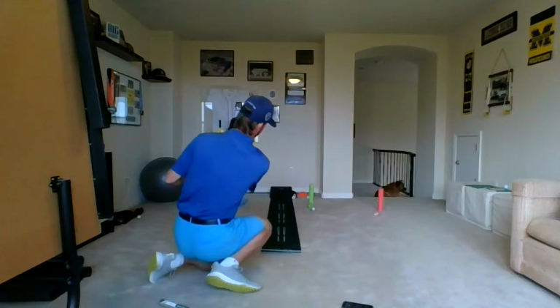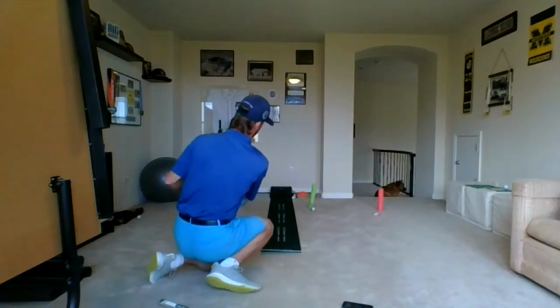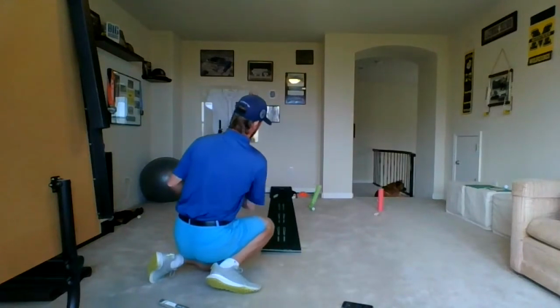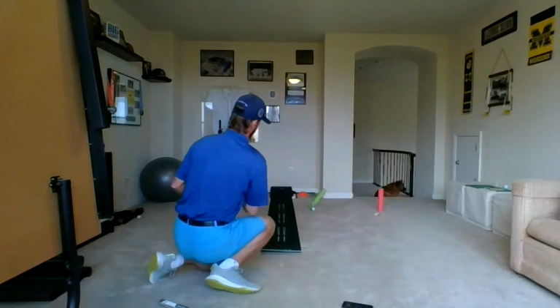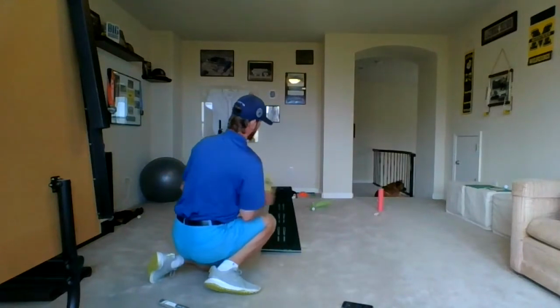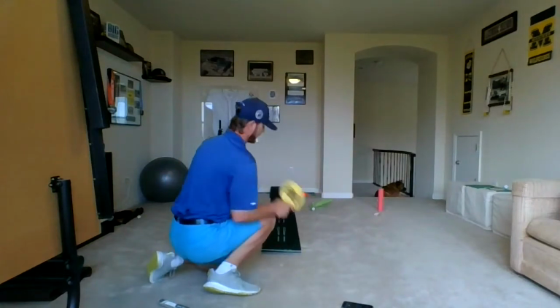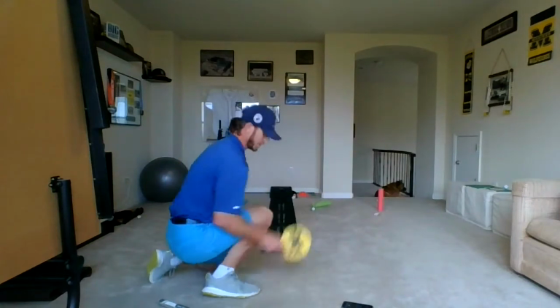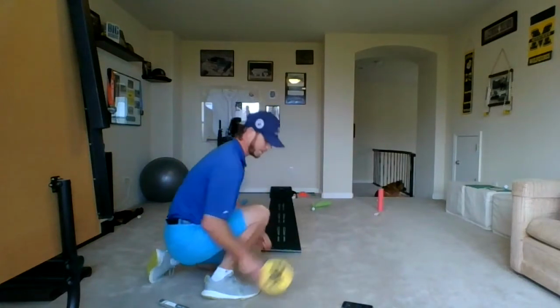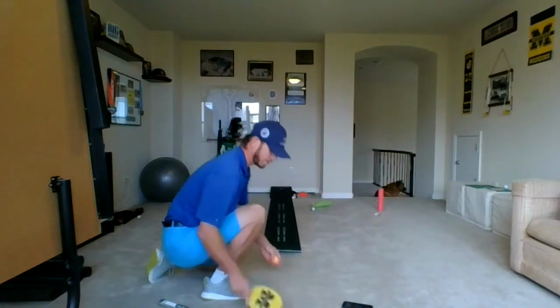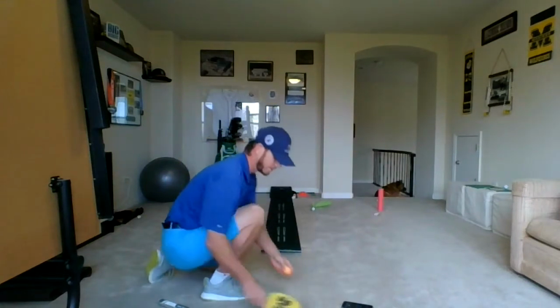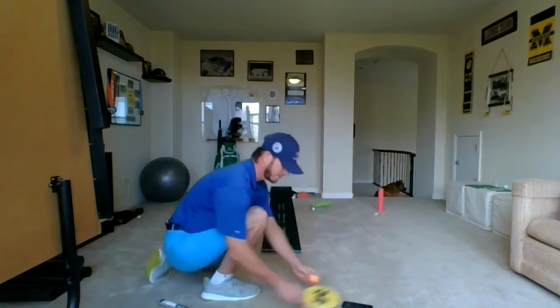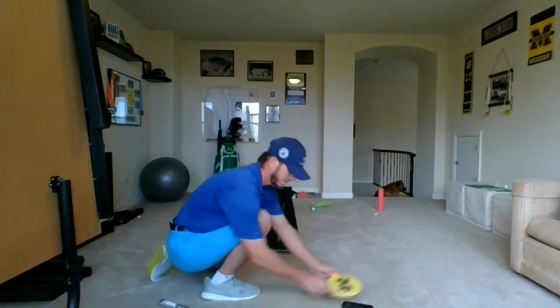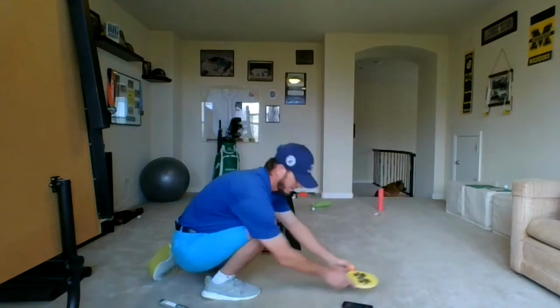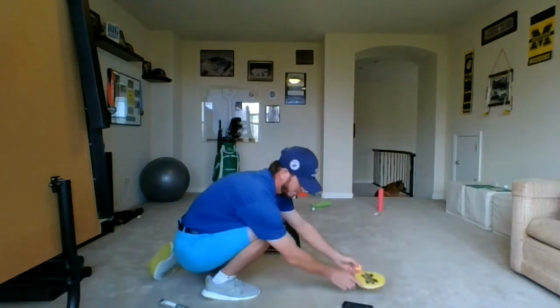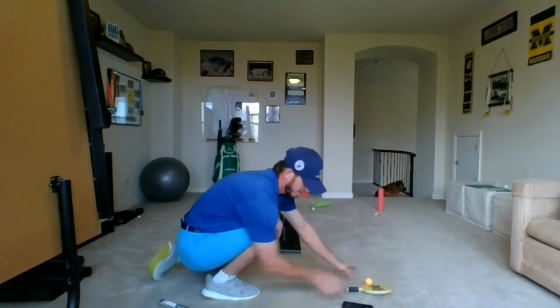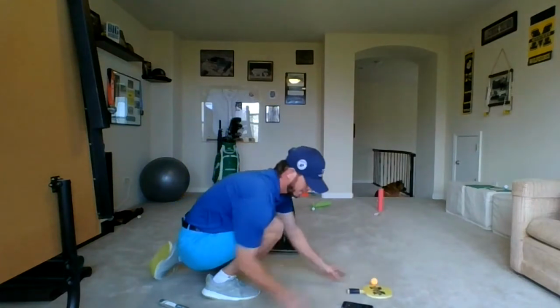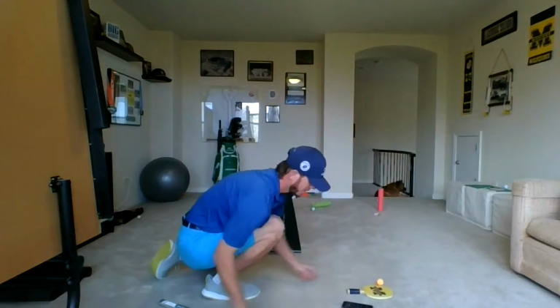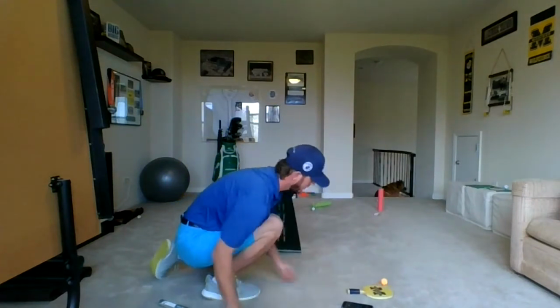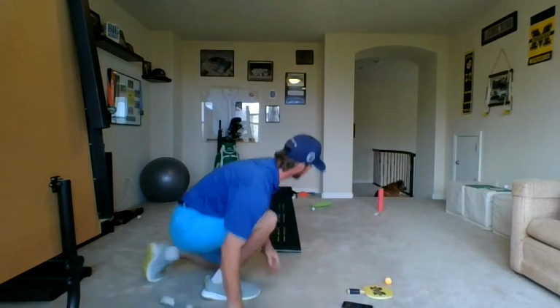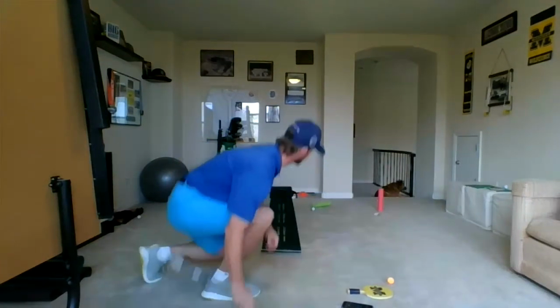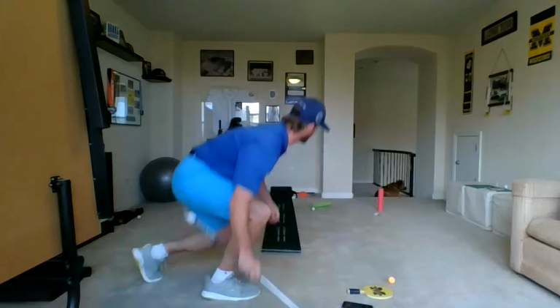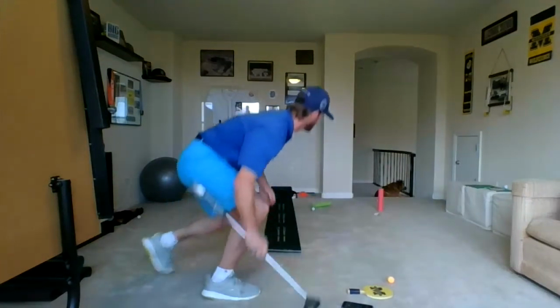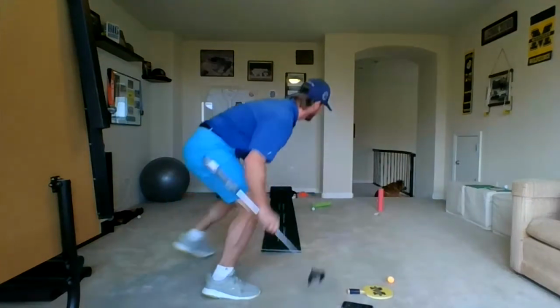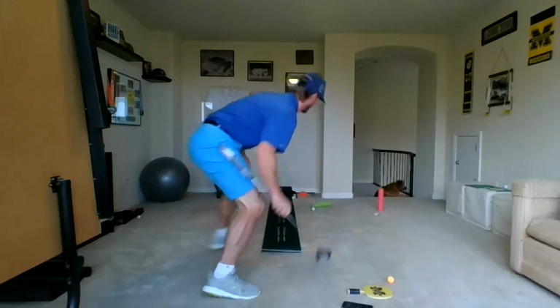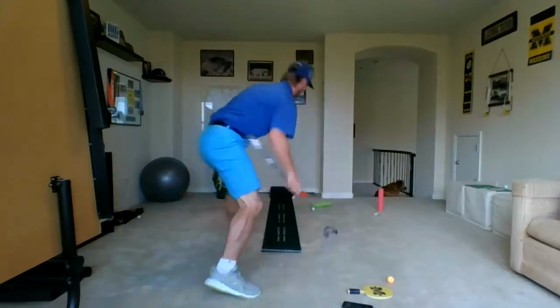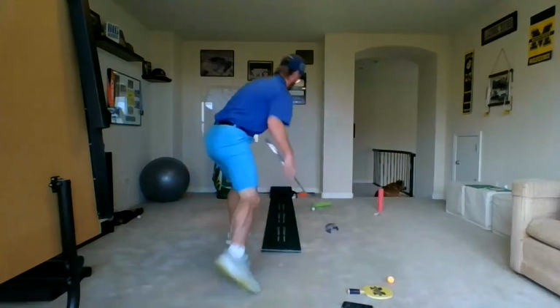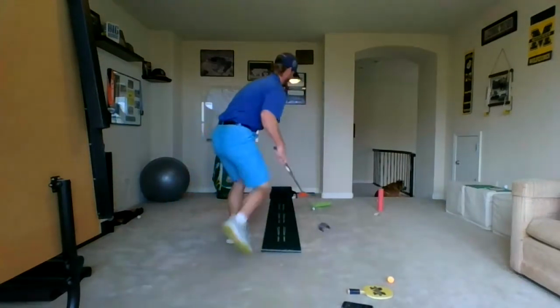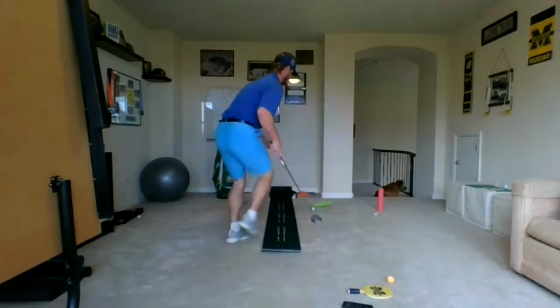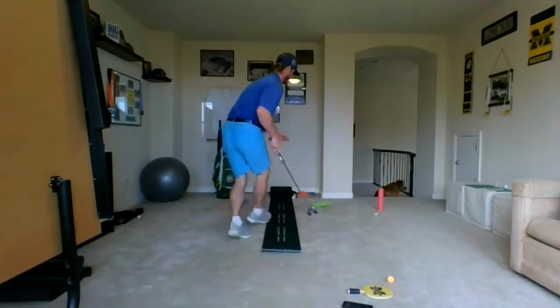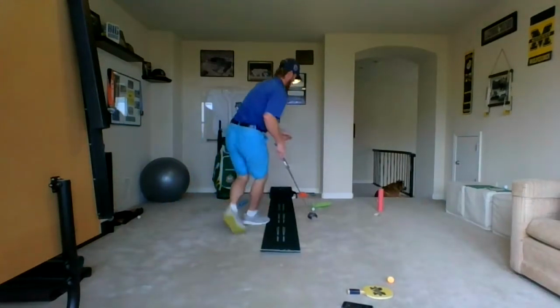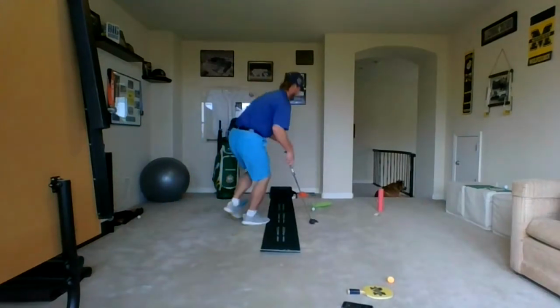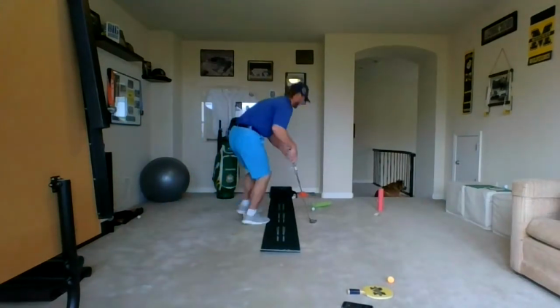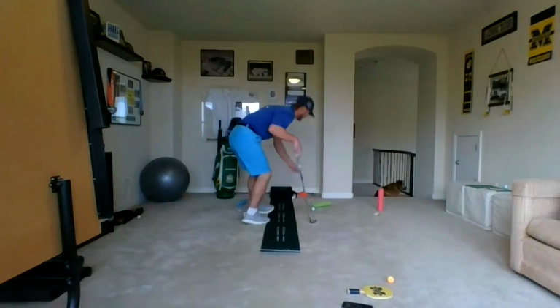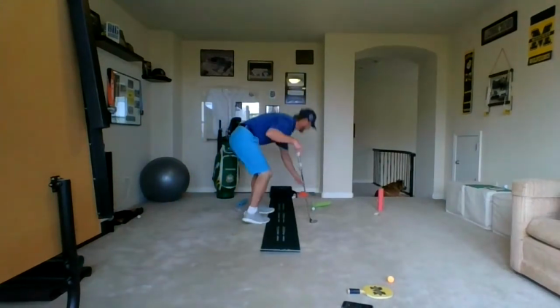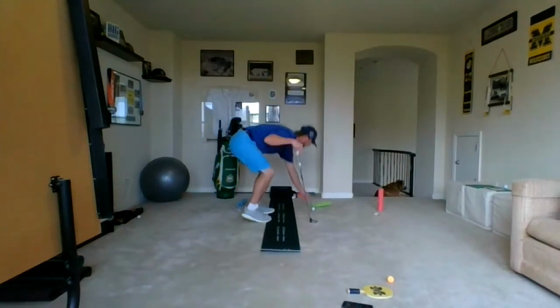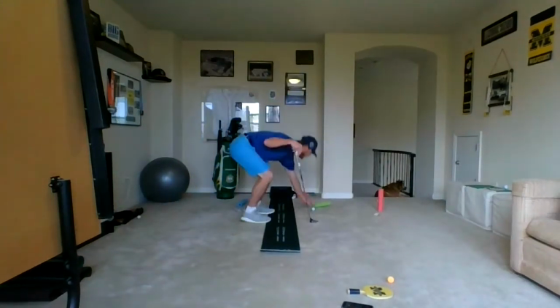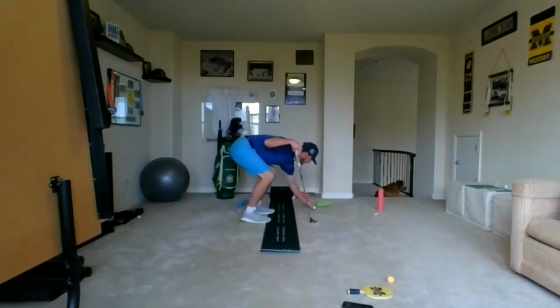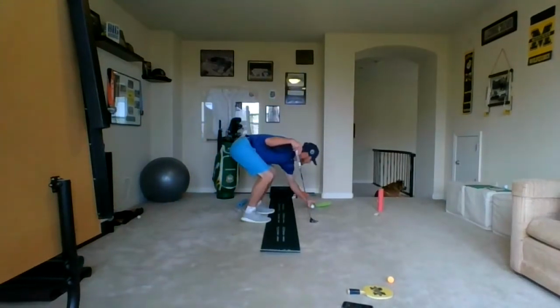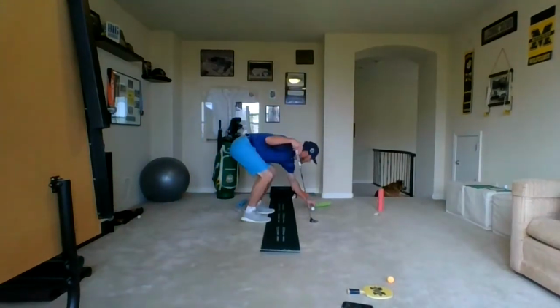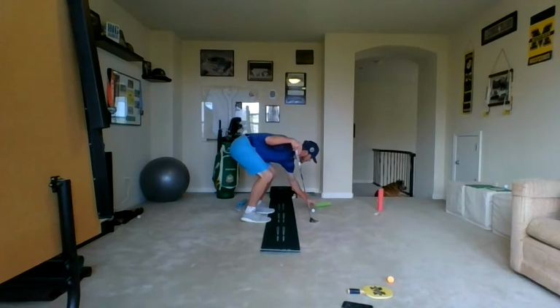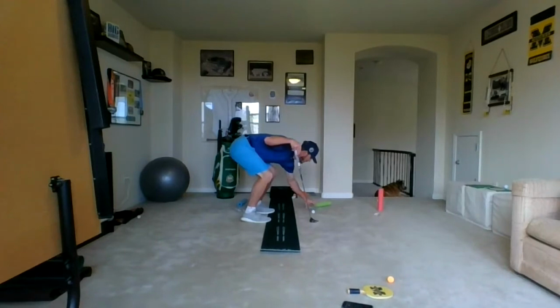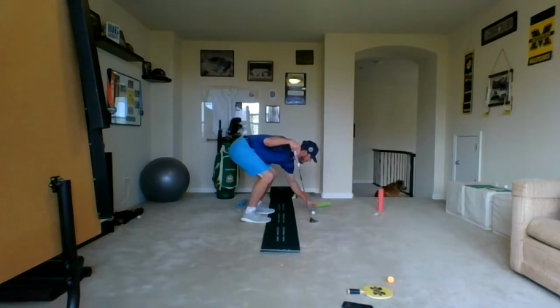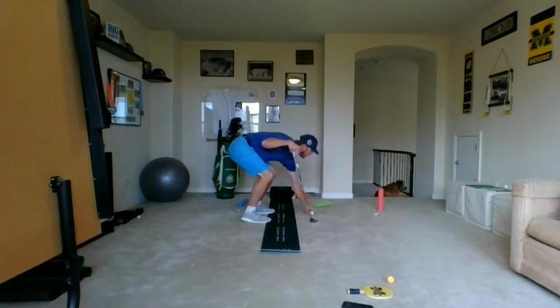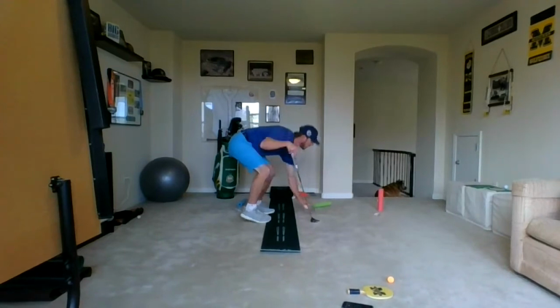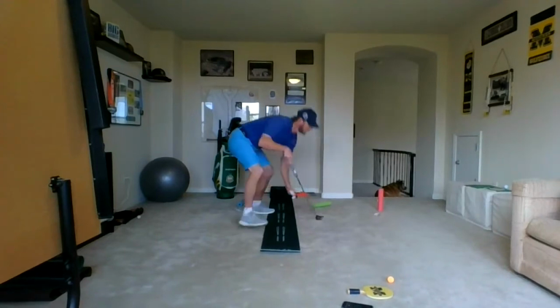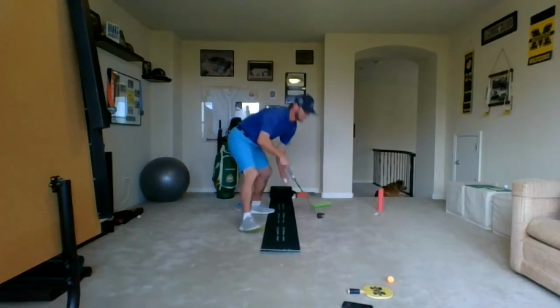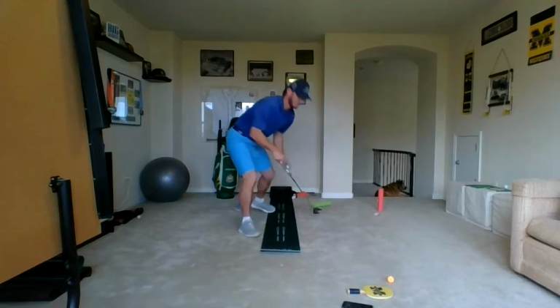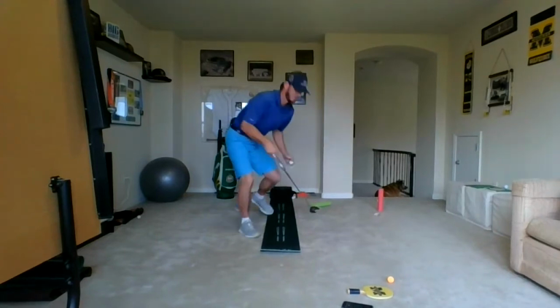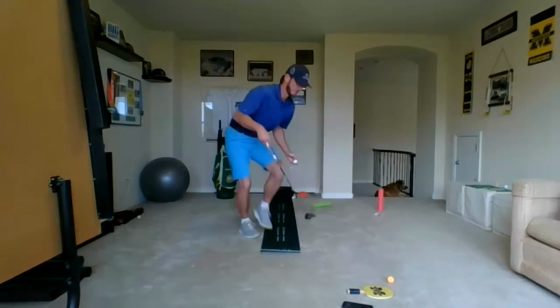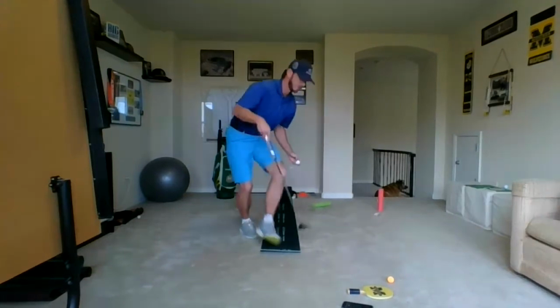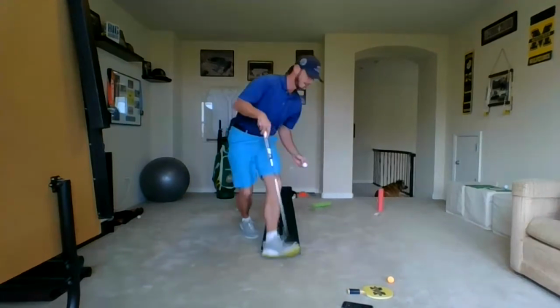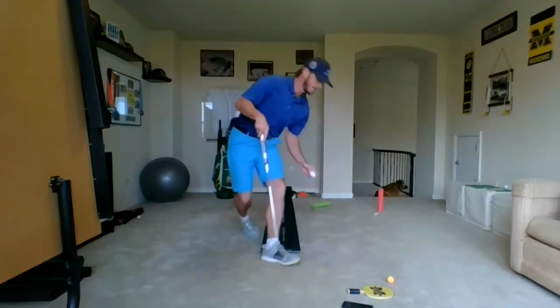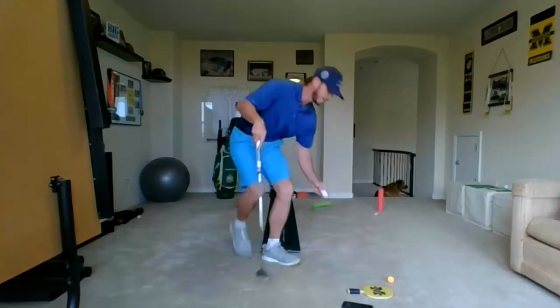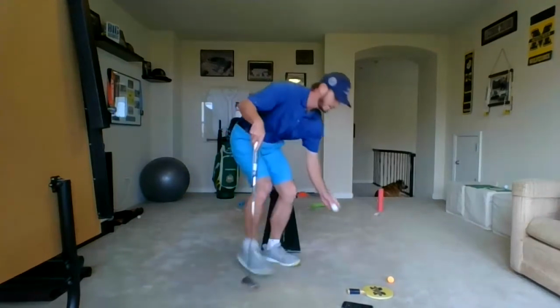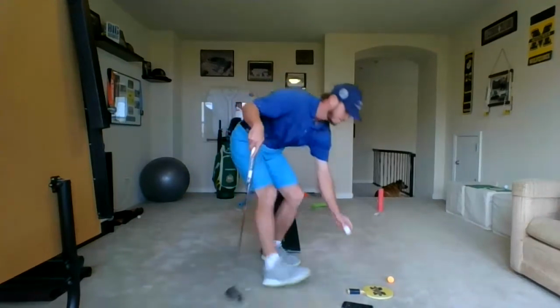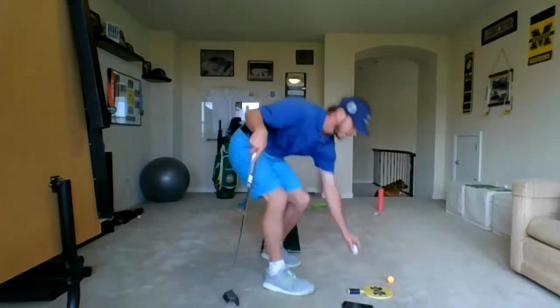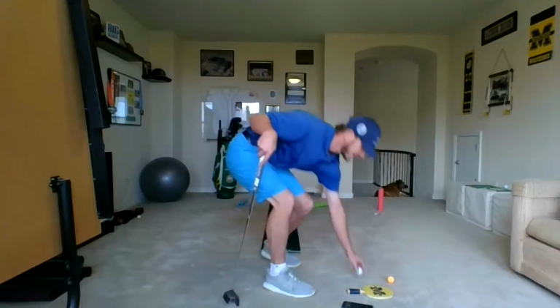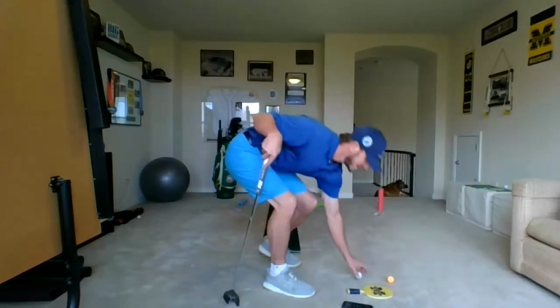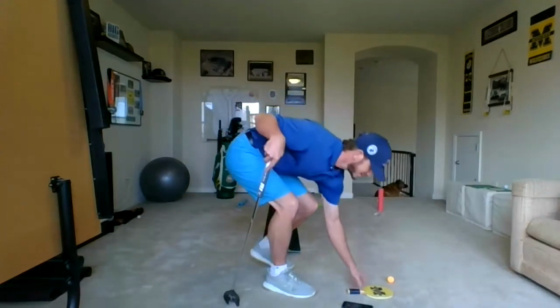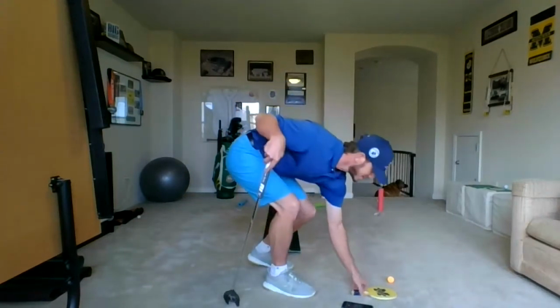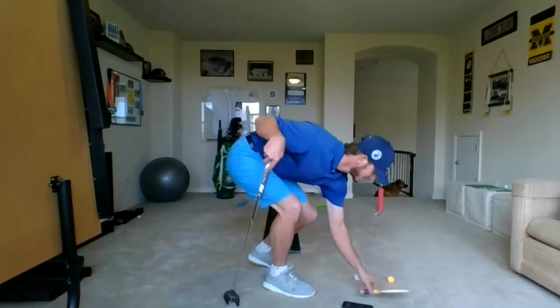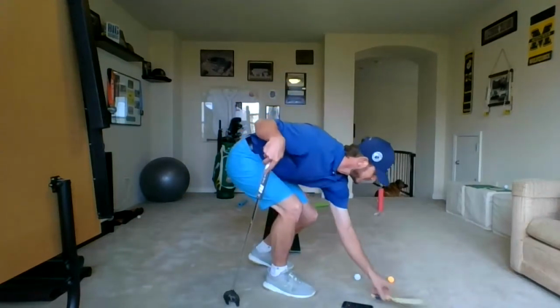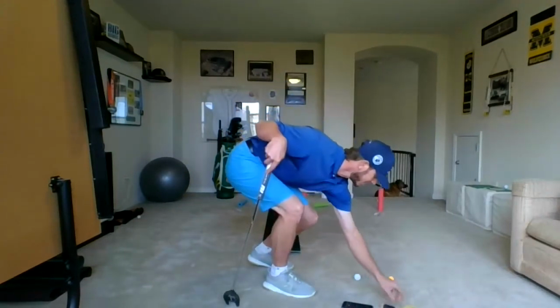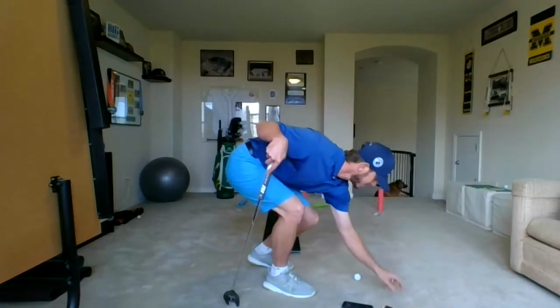There we go. There we go. And my last target here.